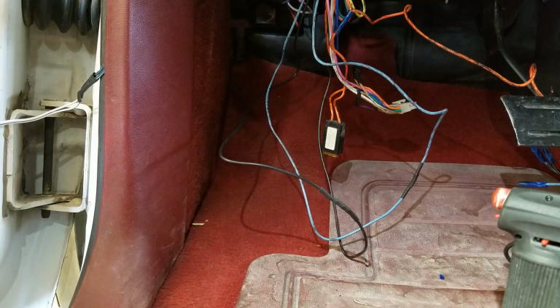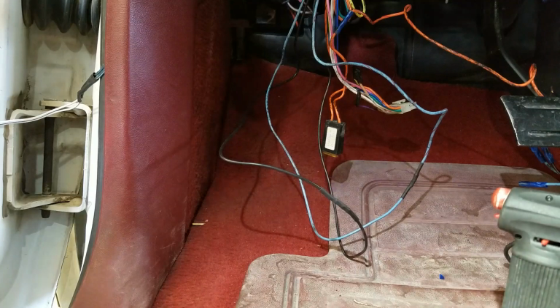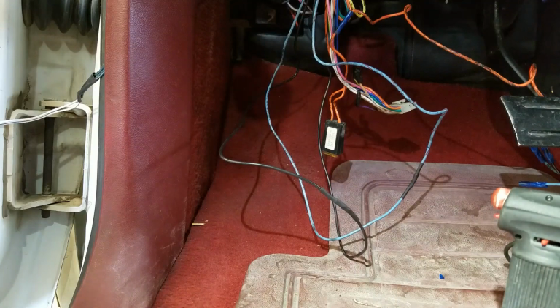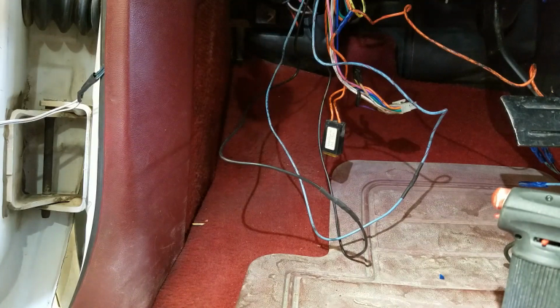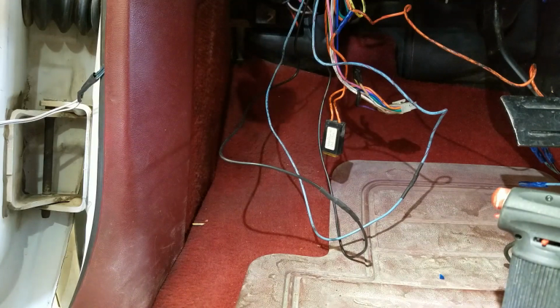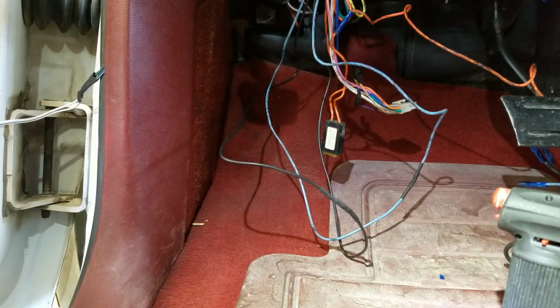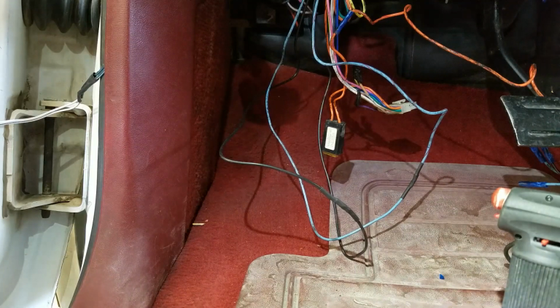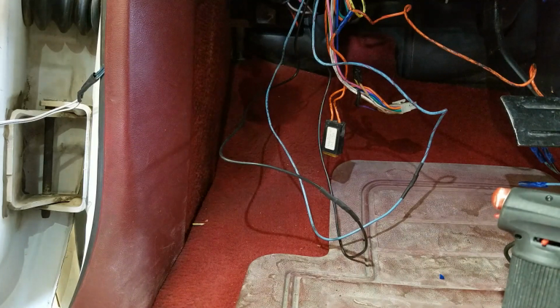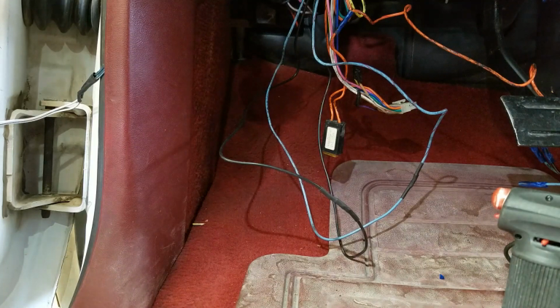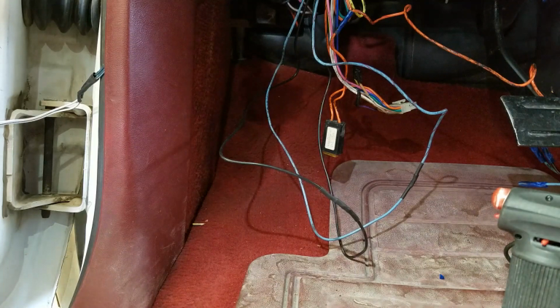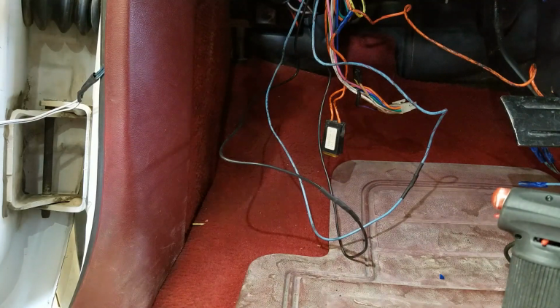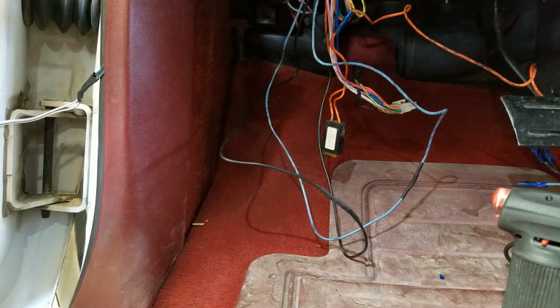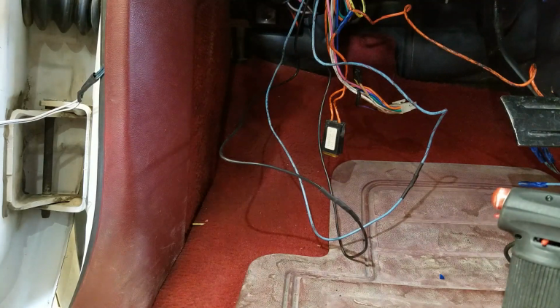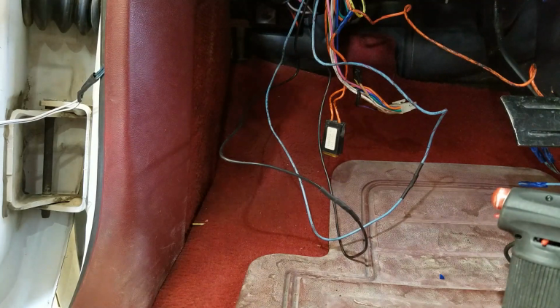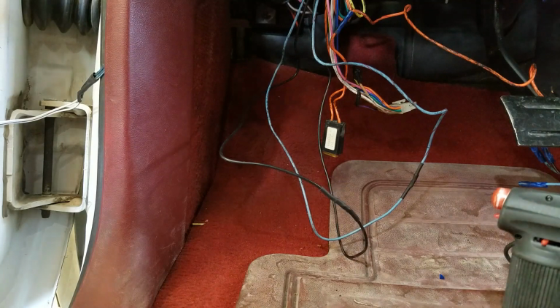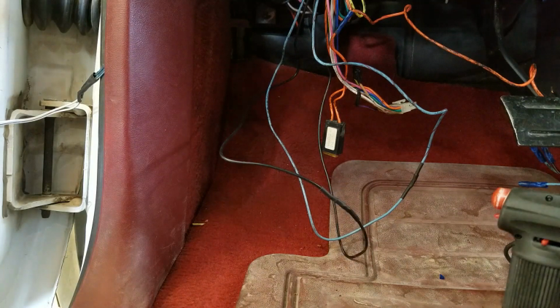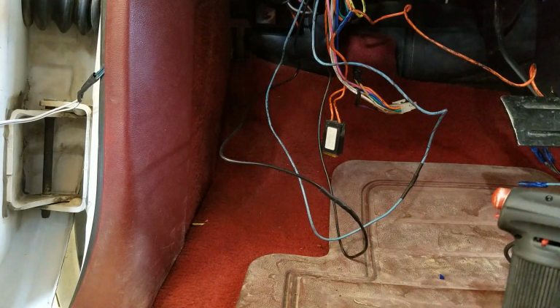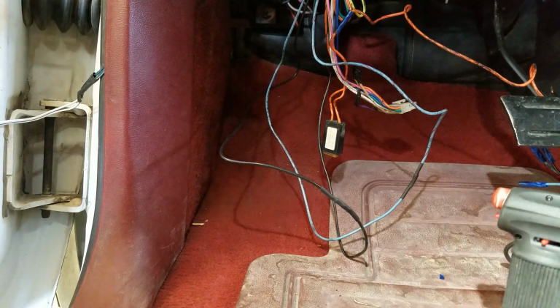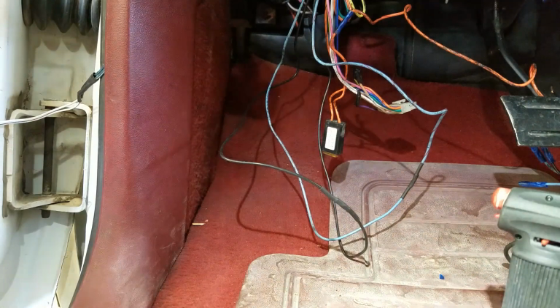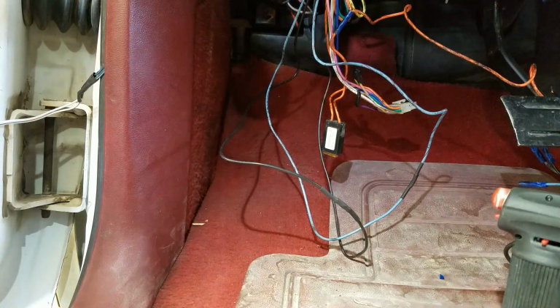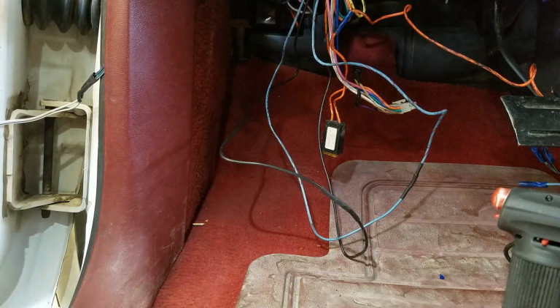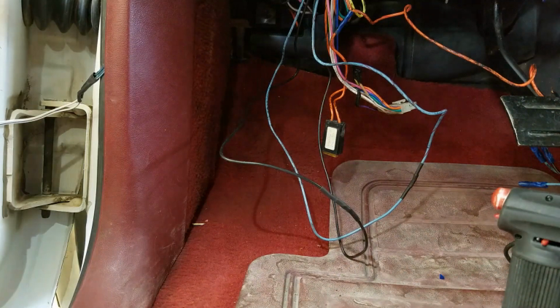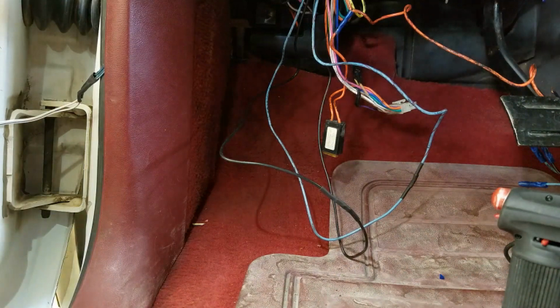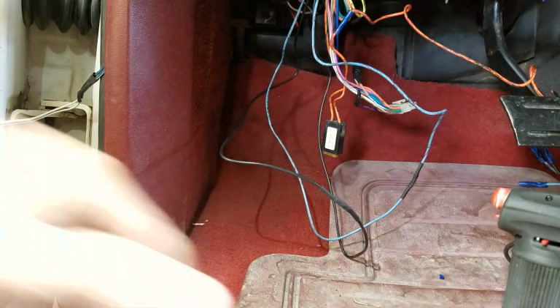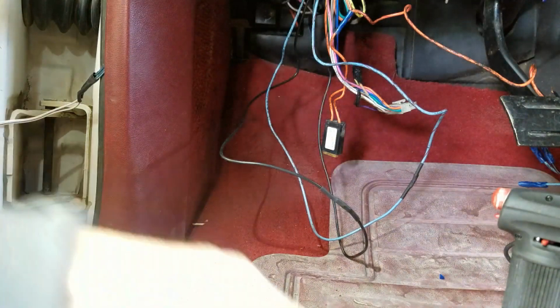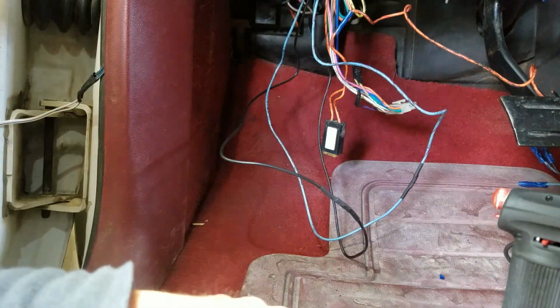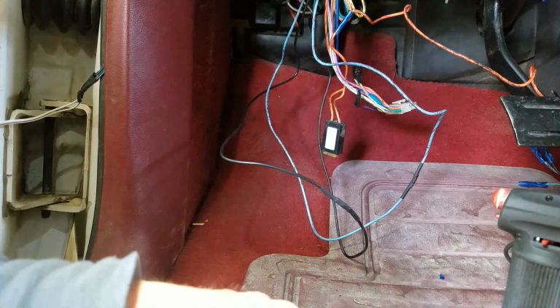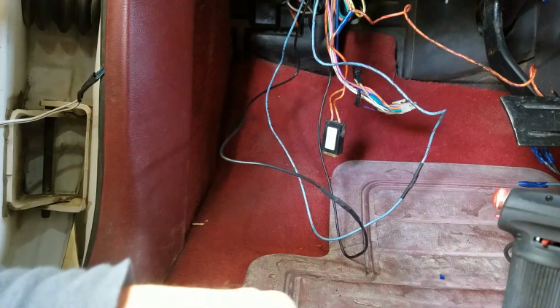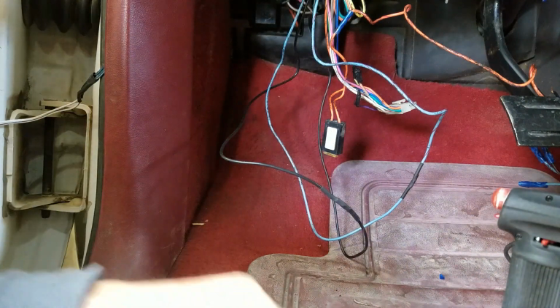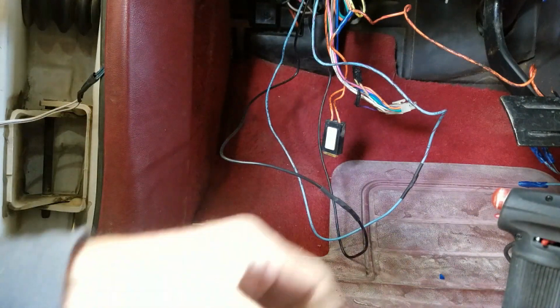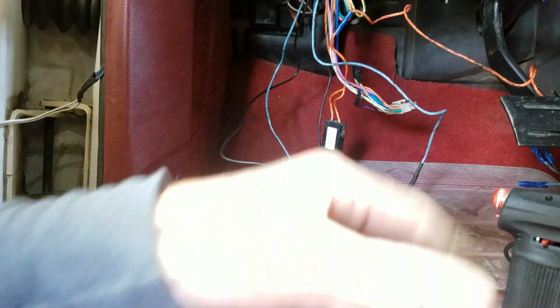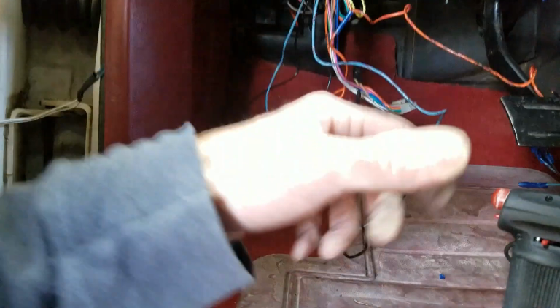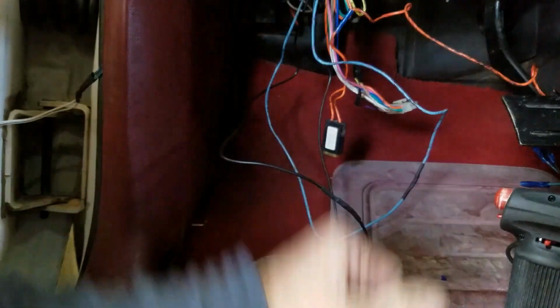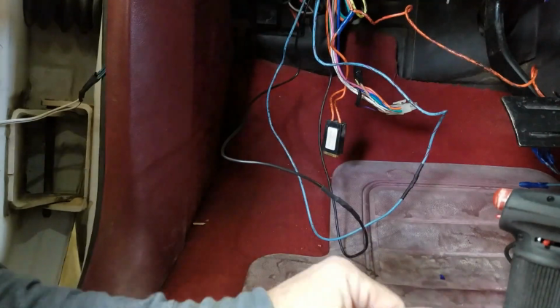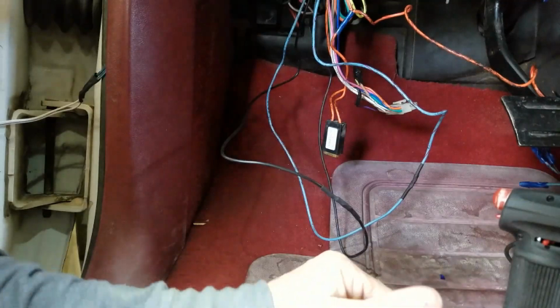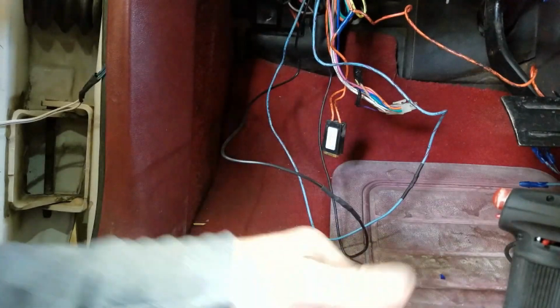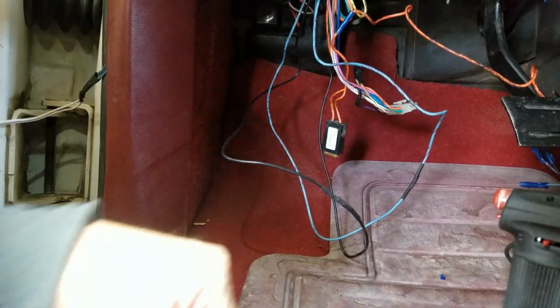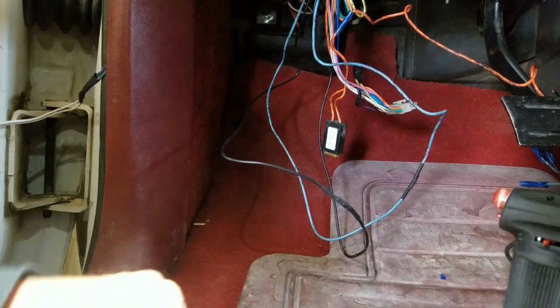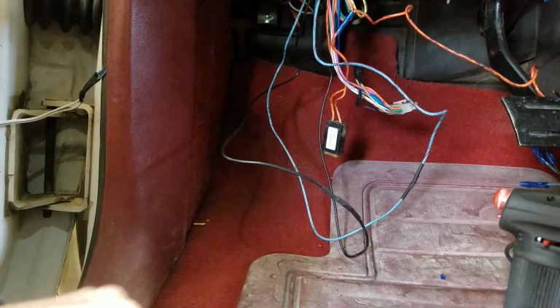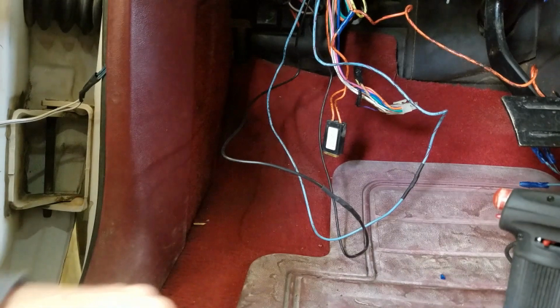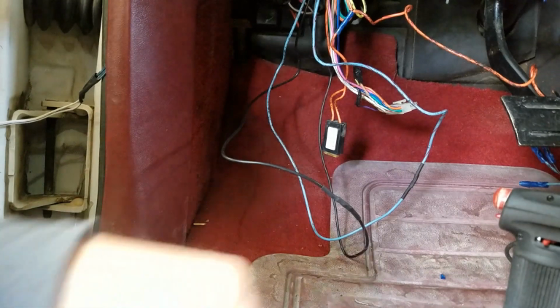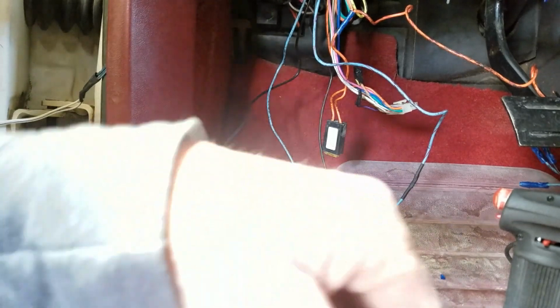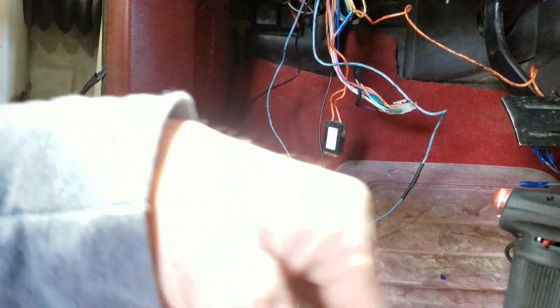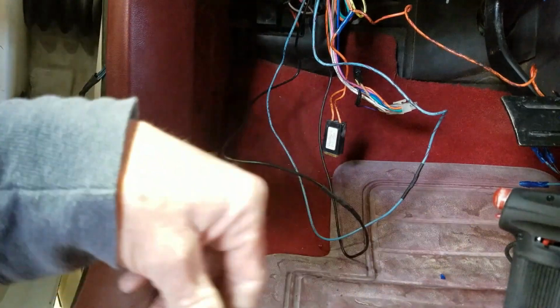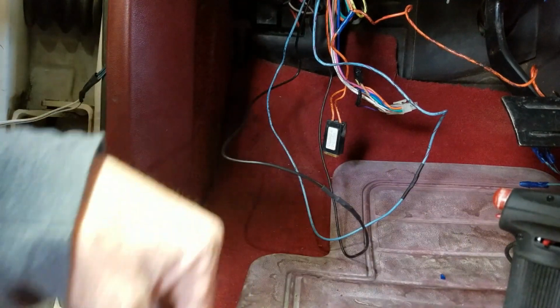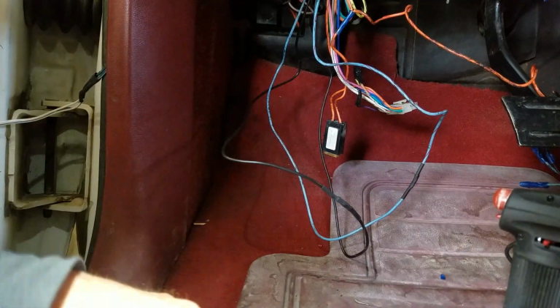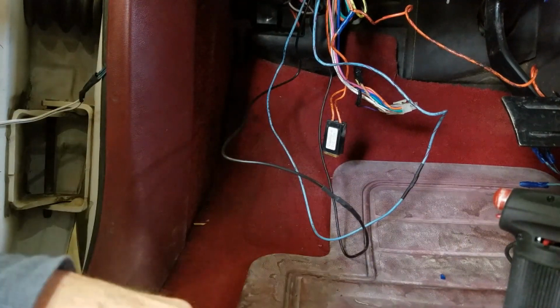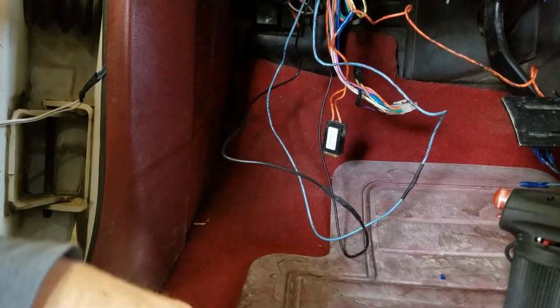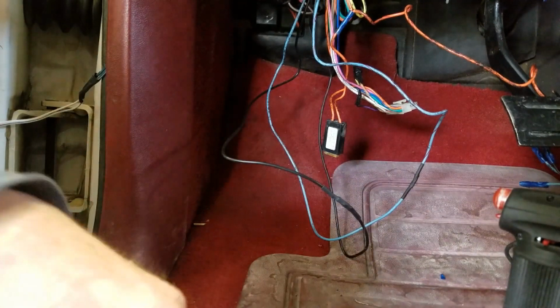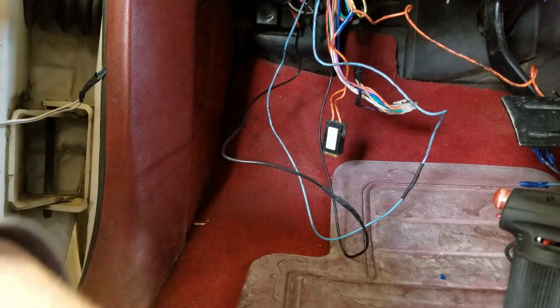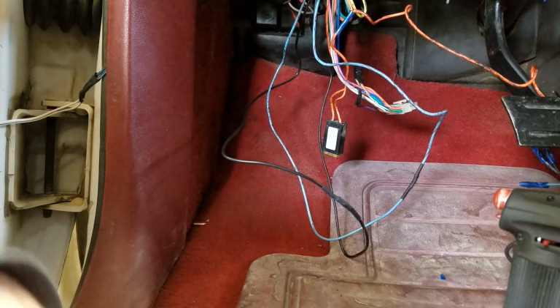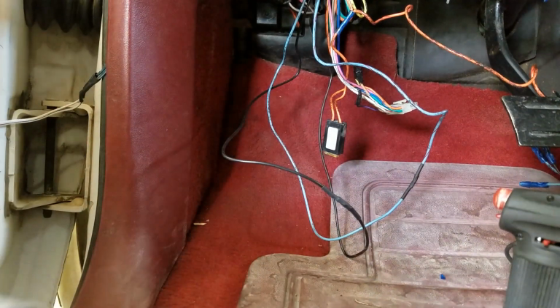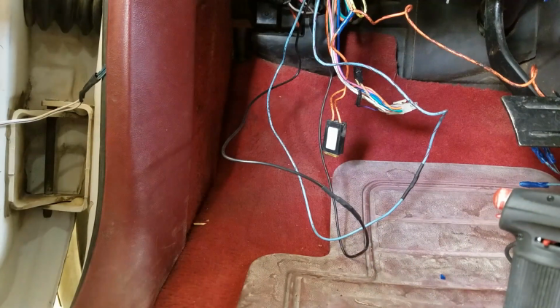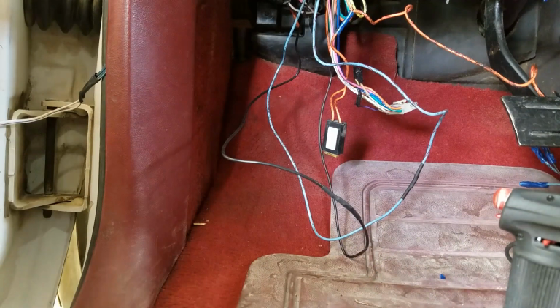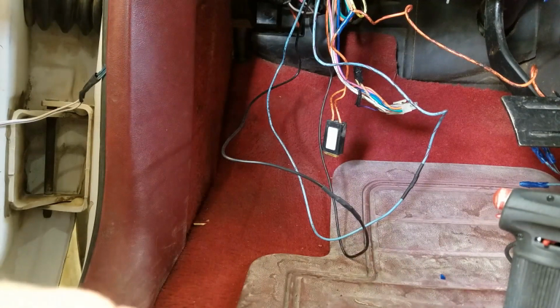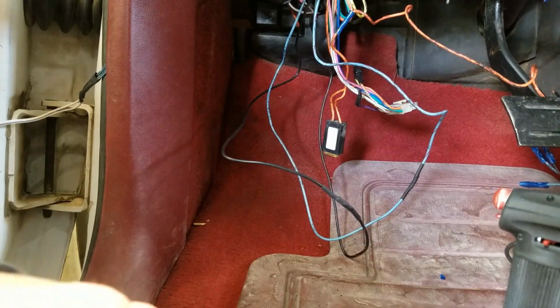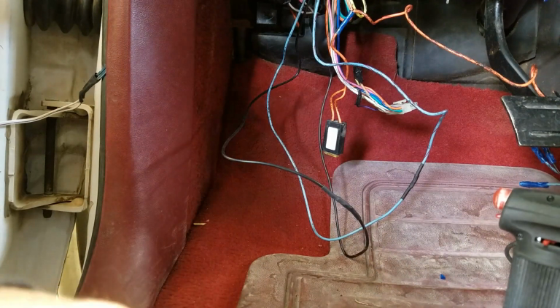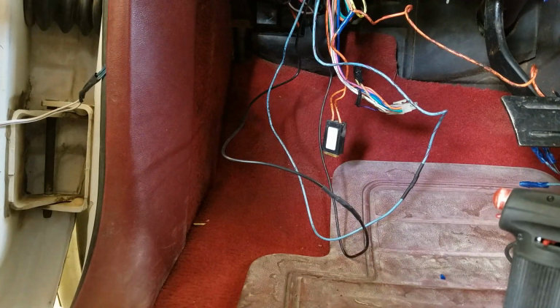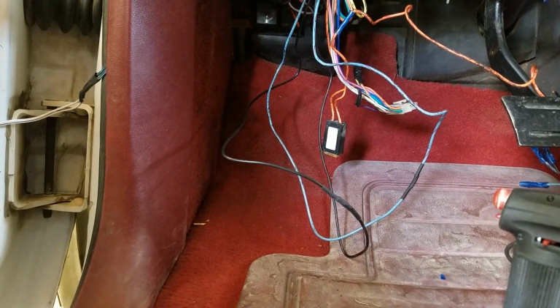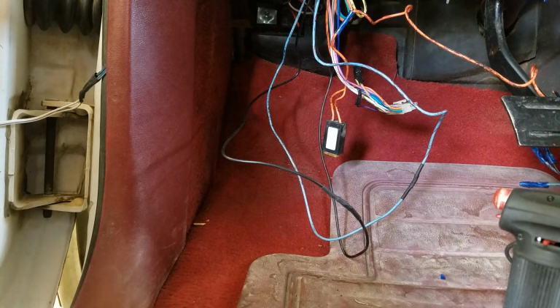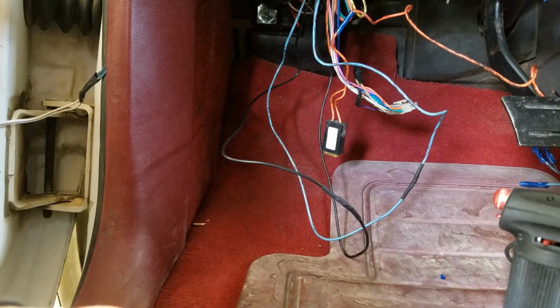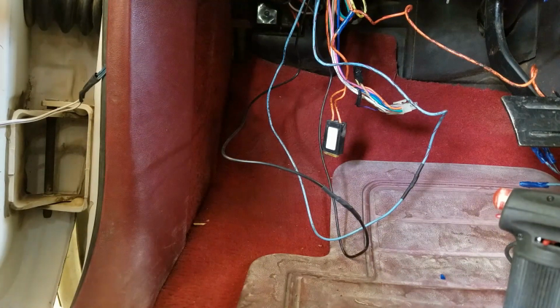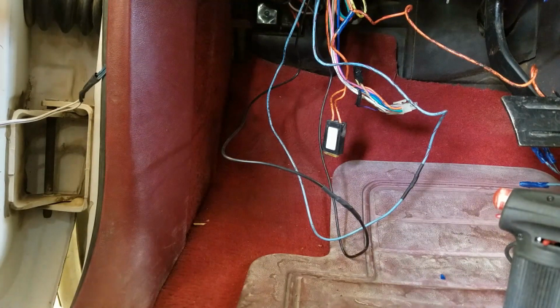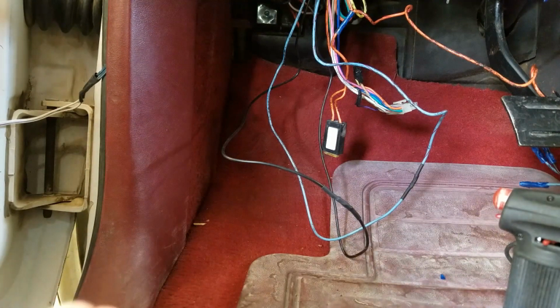All the door locks are still working and I haven't burned the truck down yet, so on to the next.